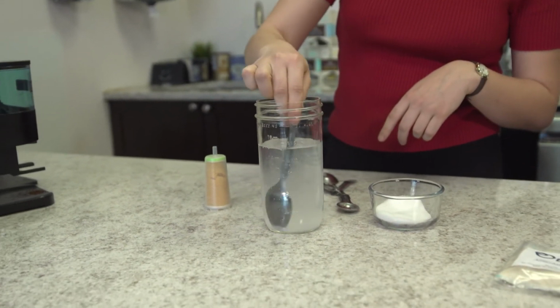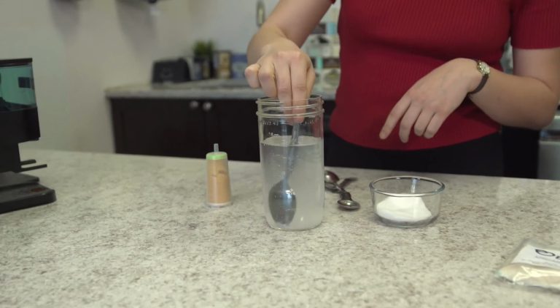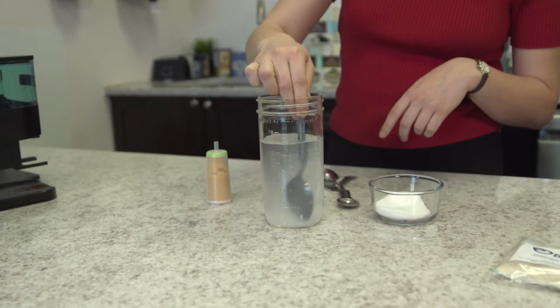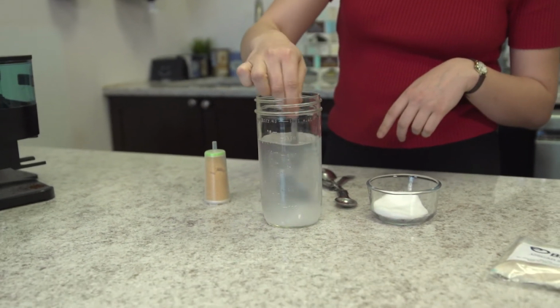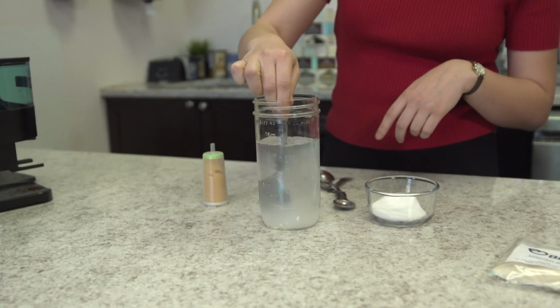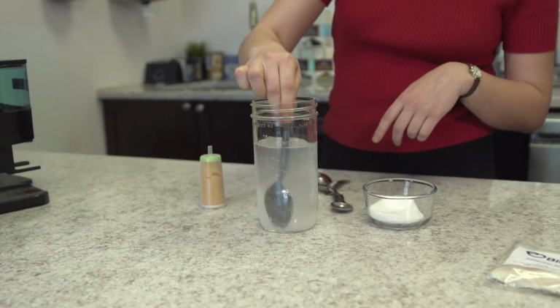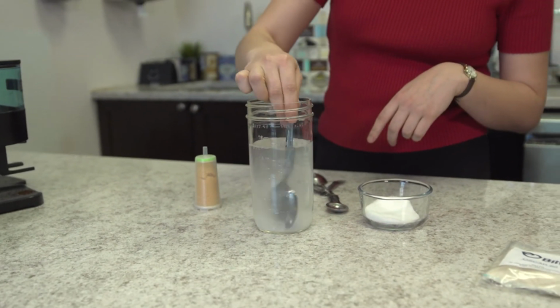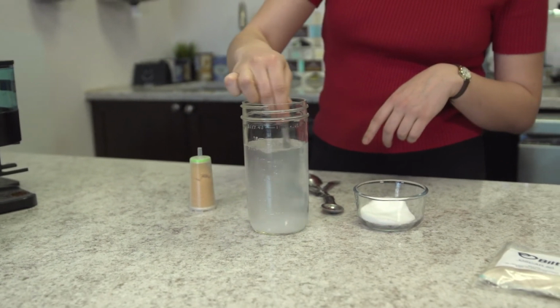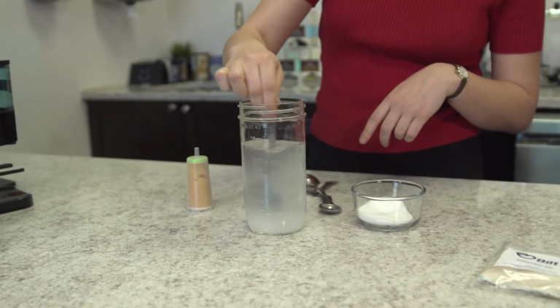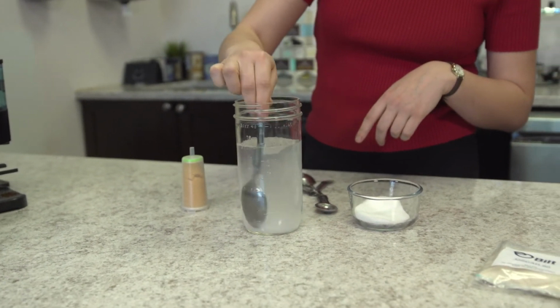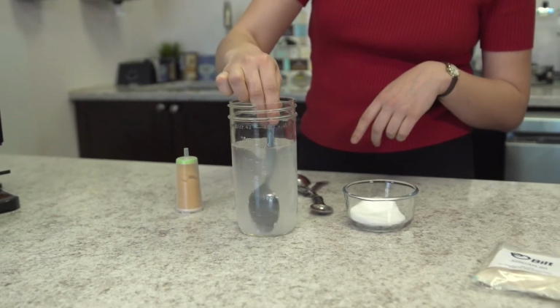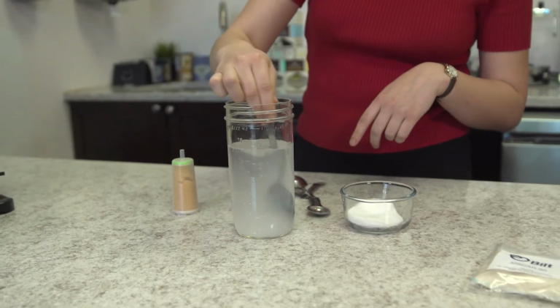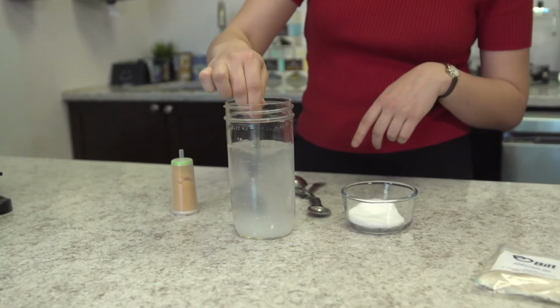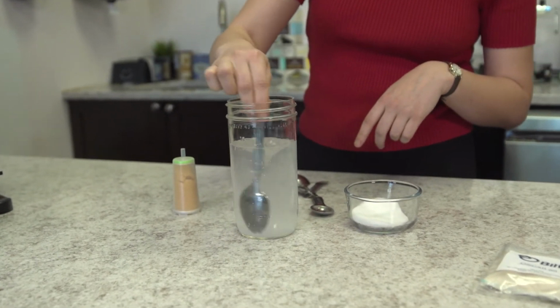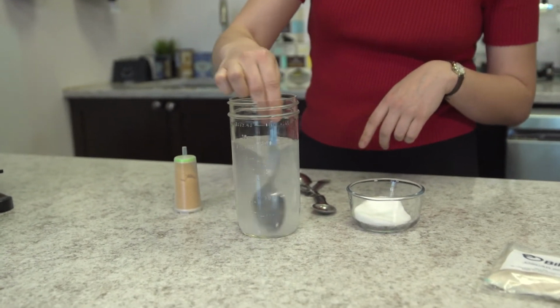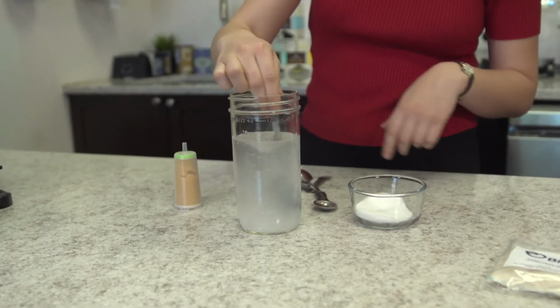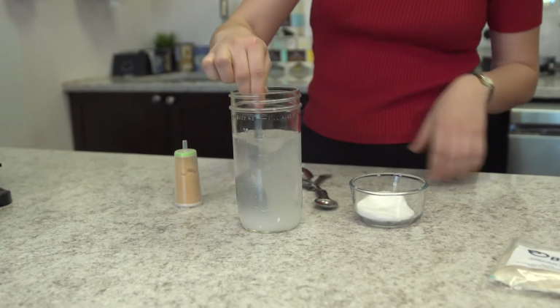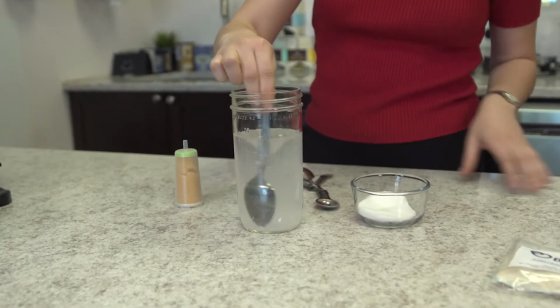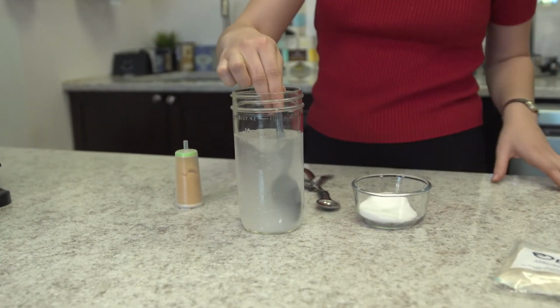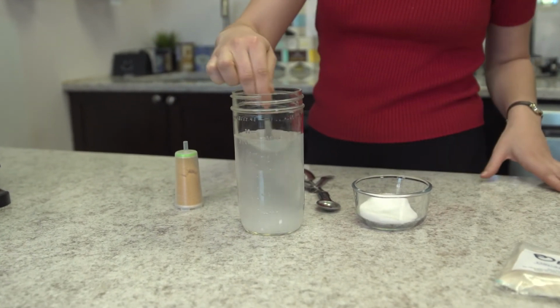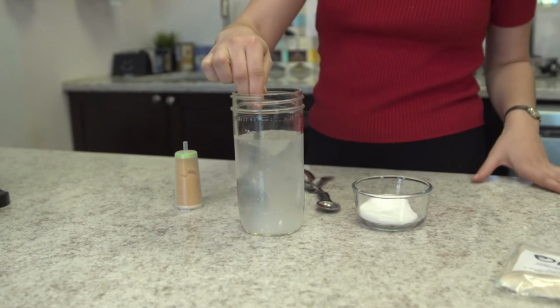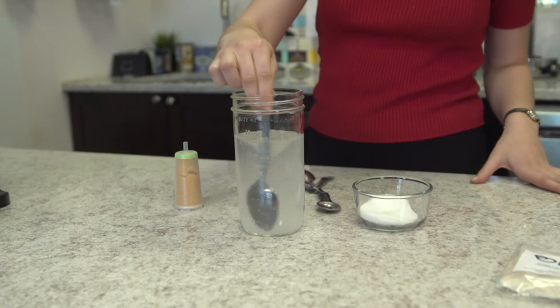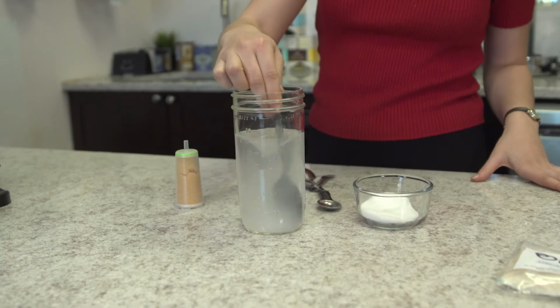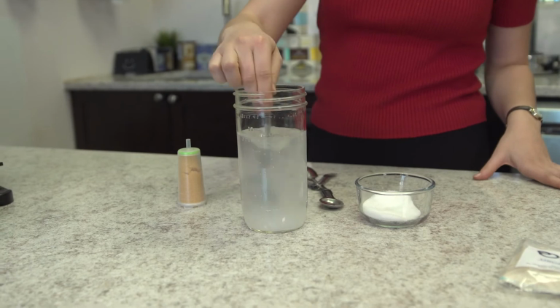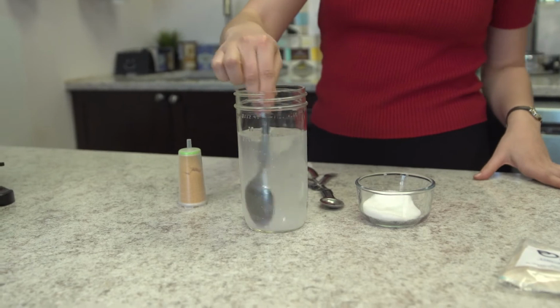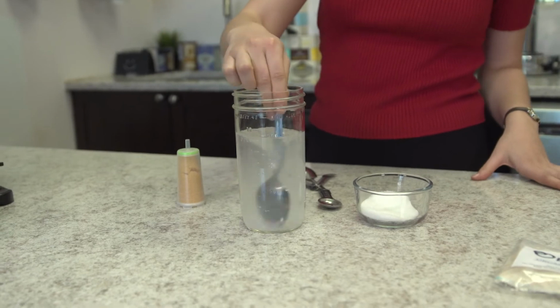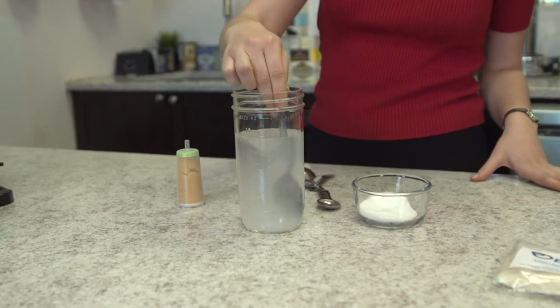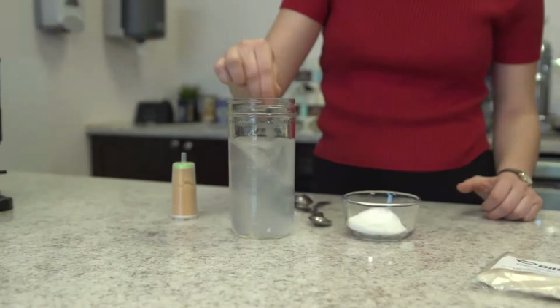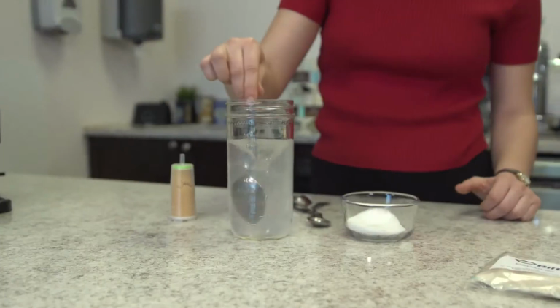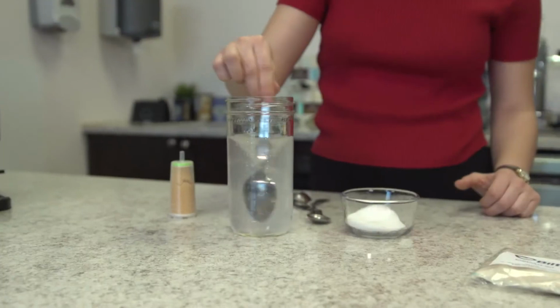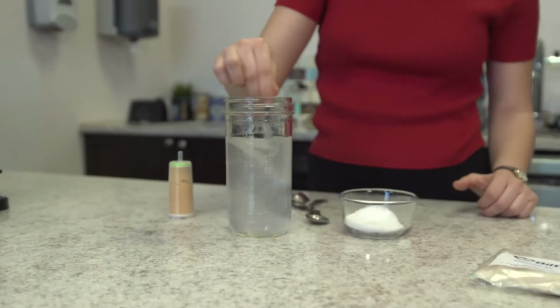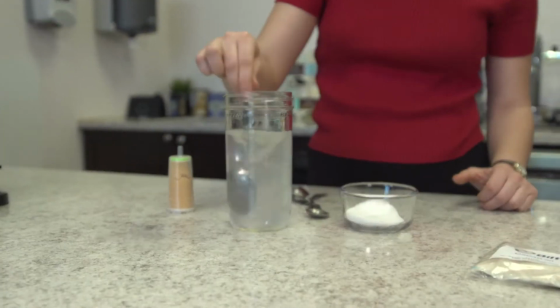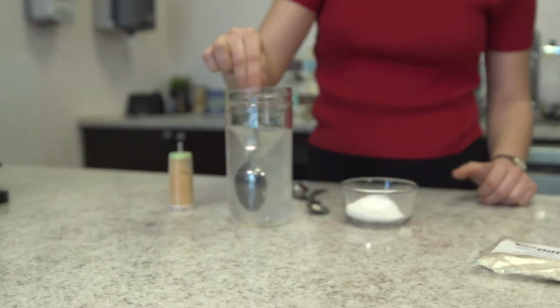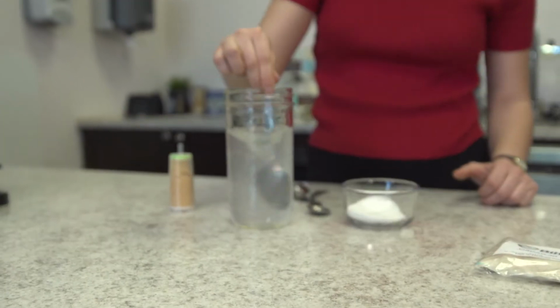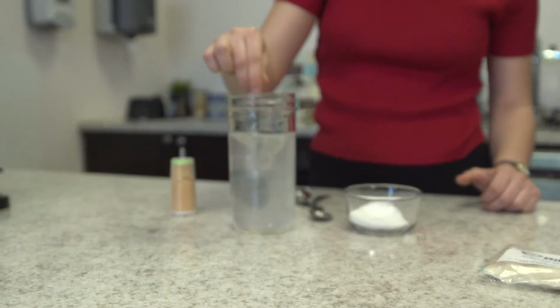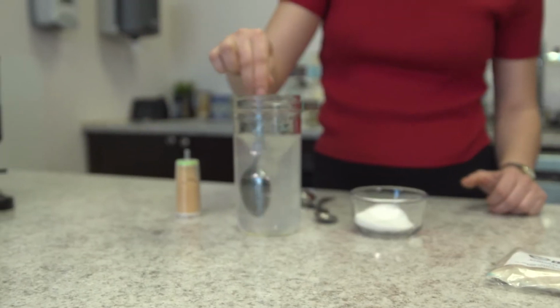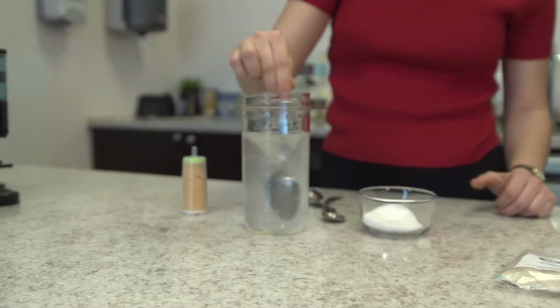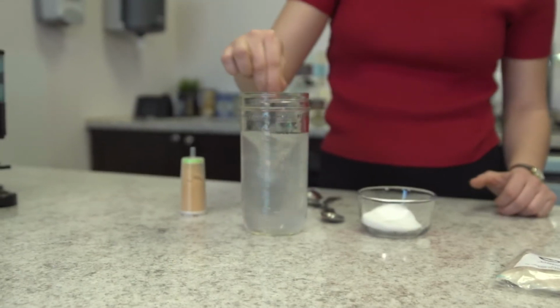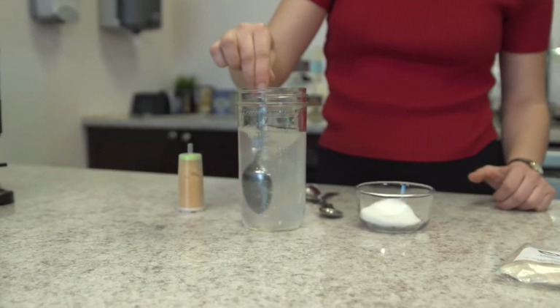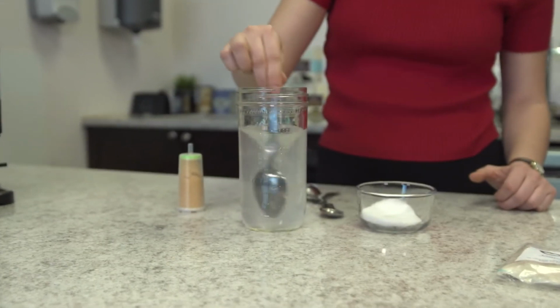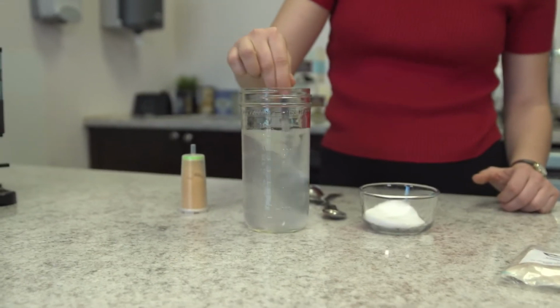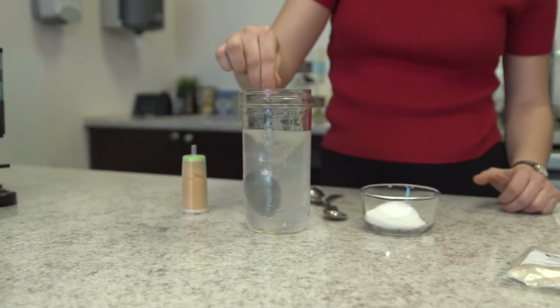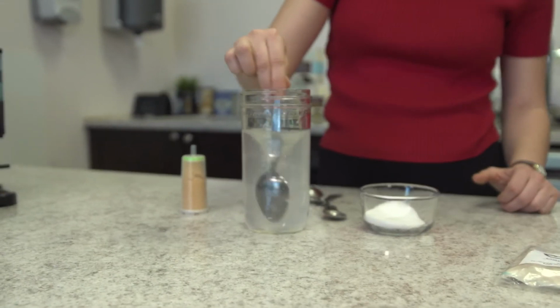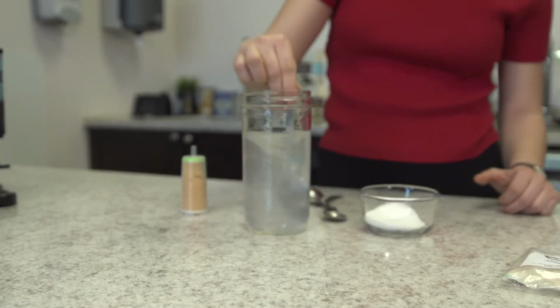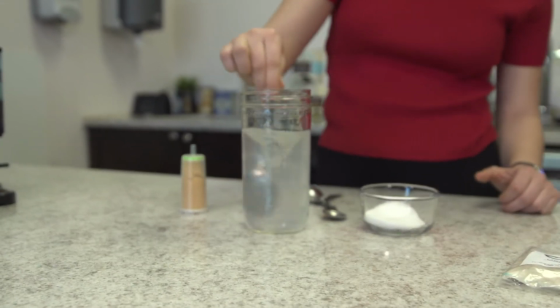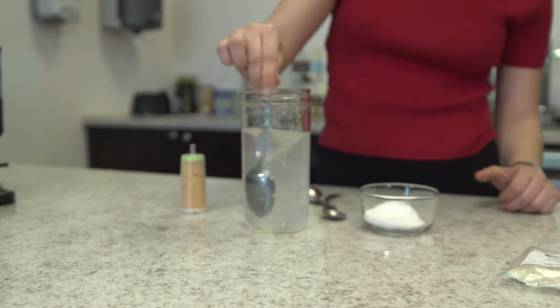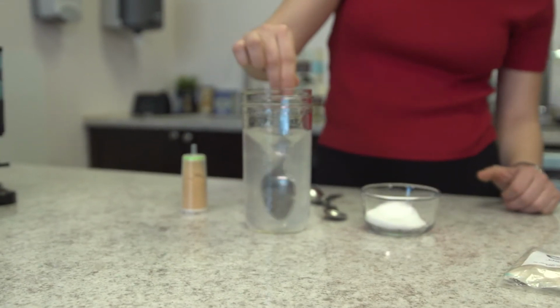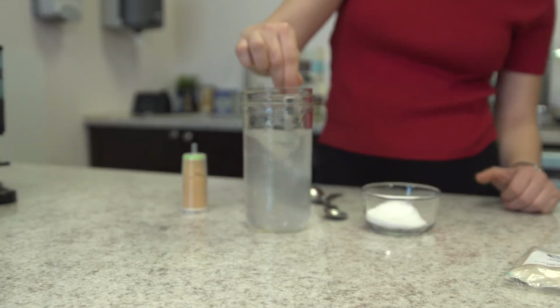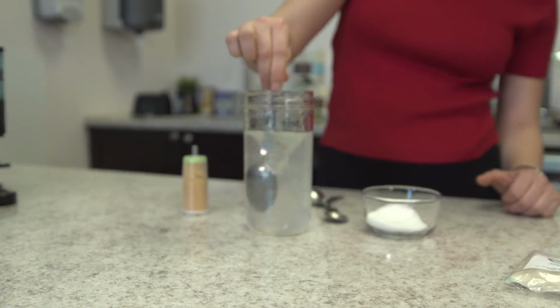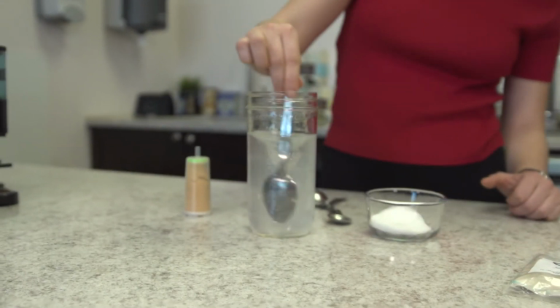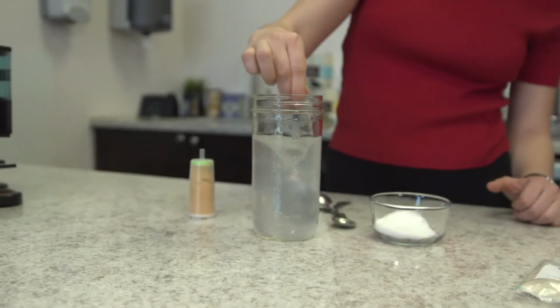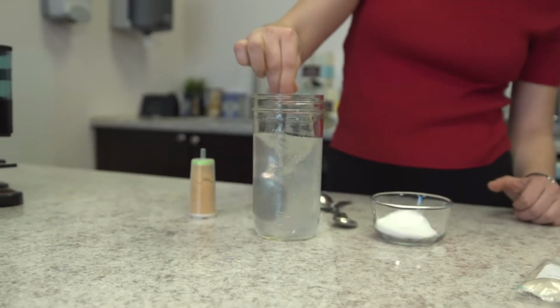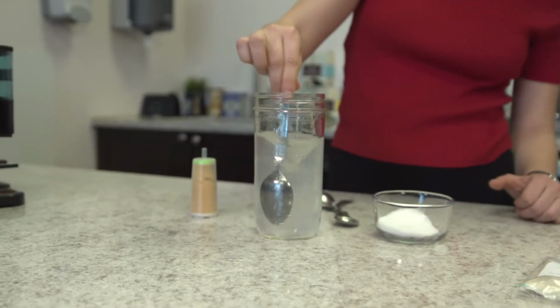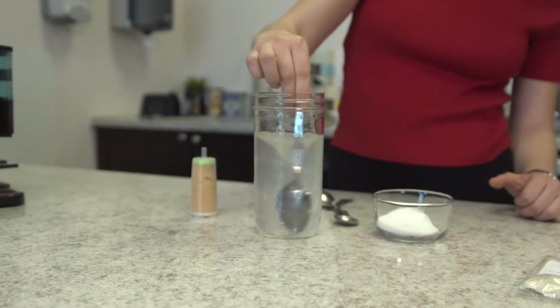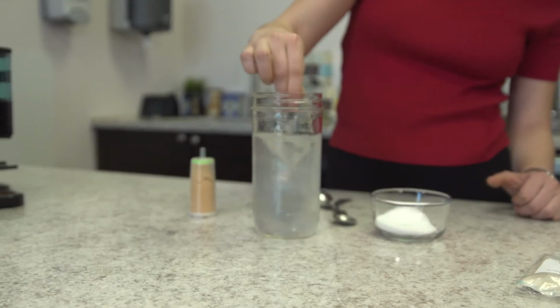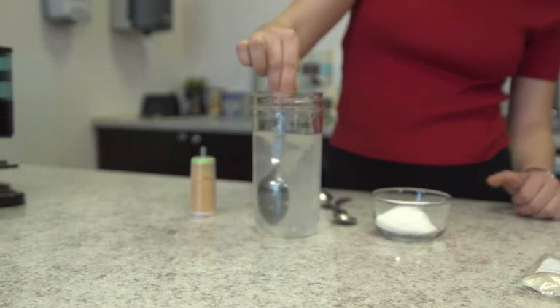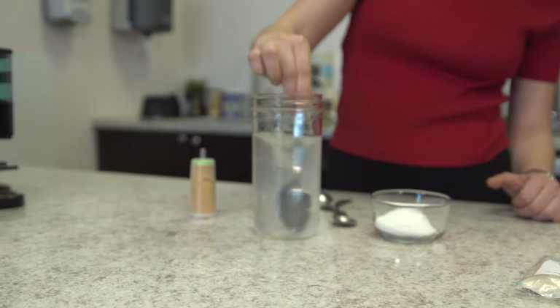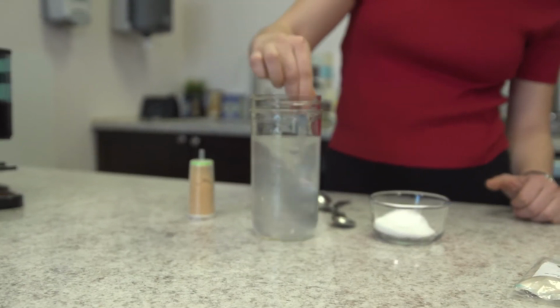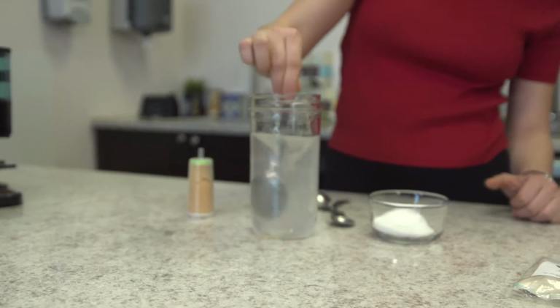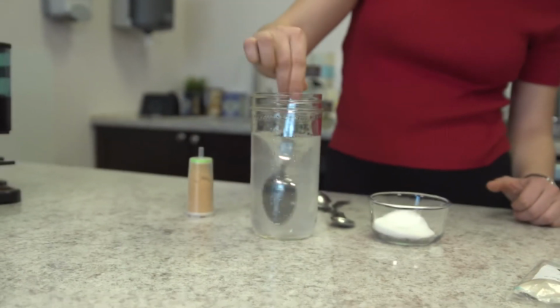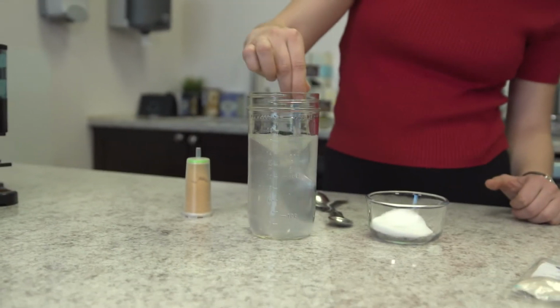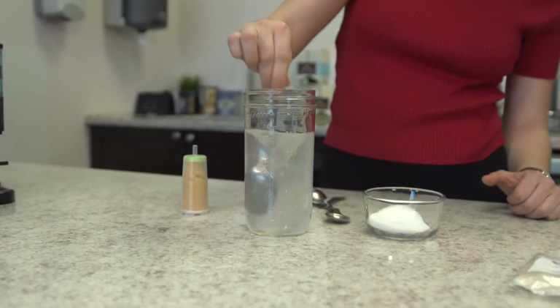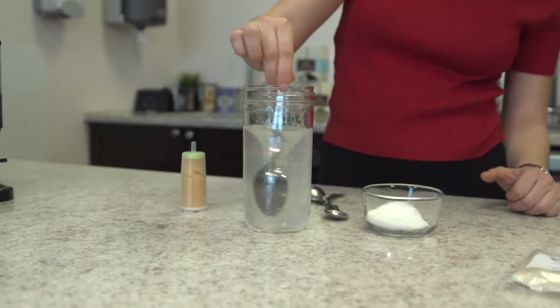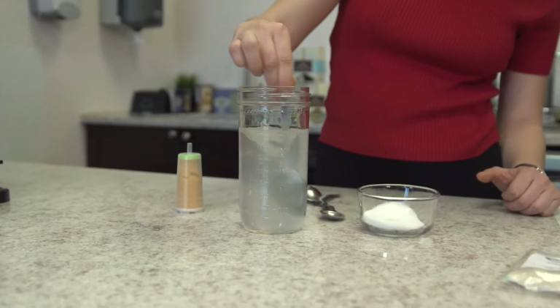Stir that around. You want to wait until the salt completely dissolves before you proceed with the softener.